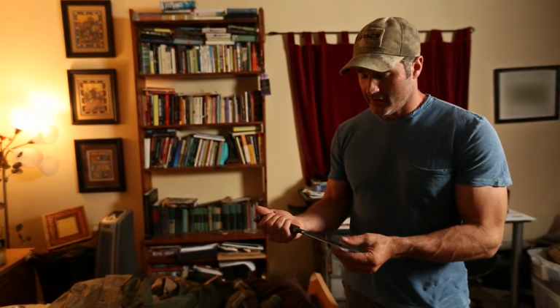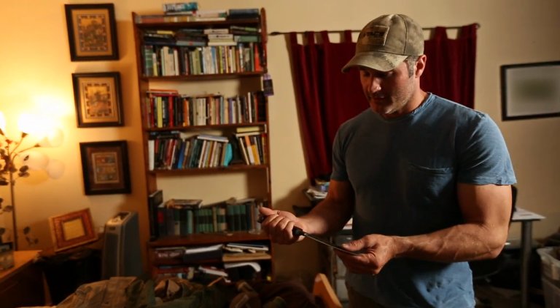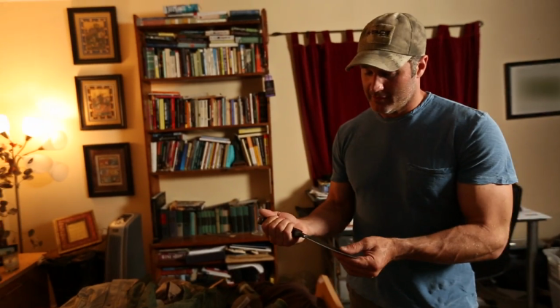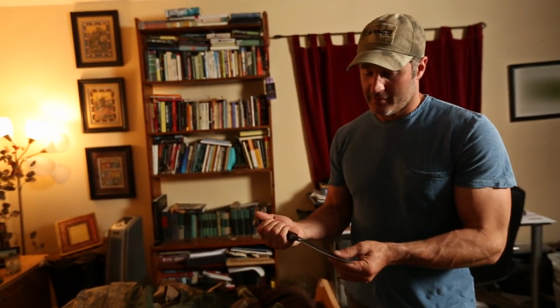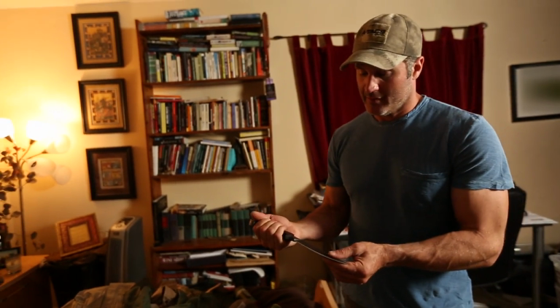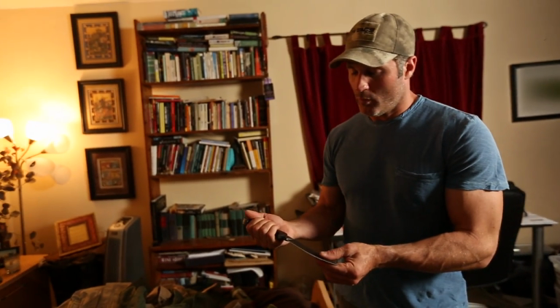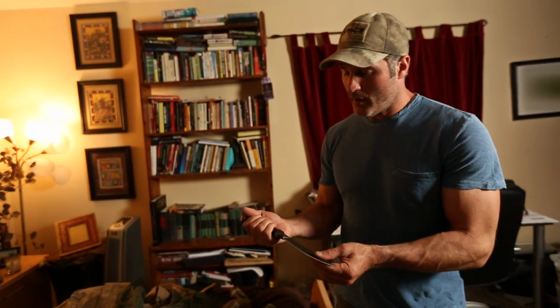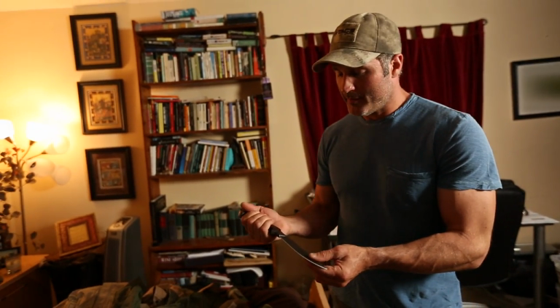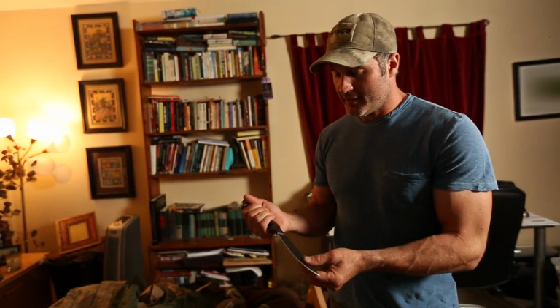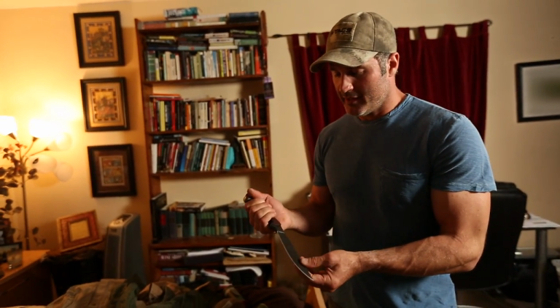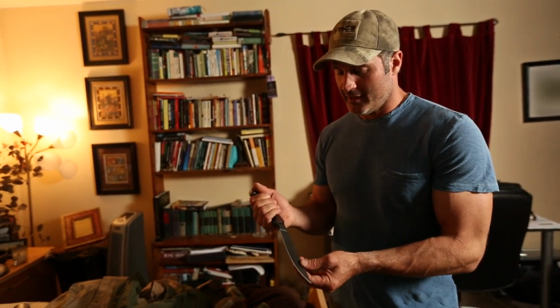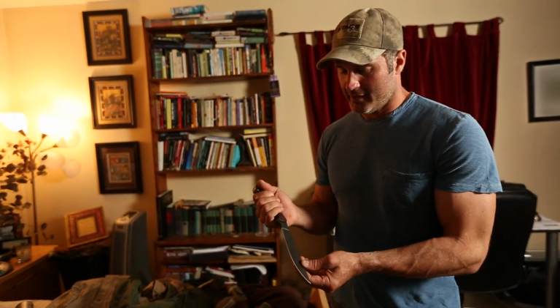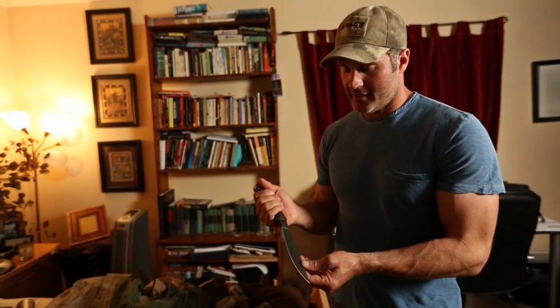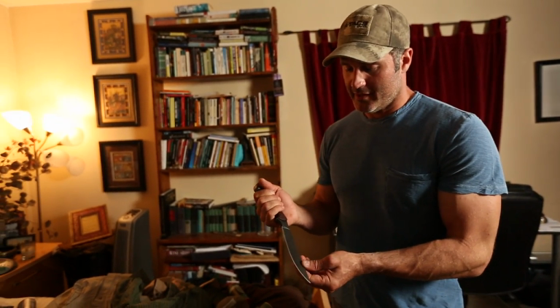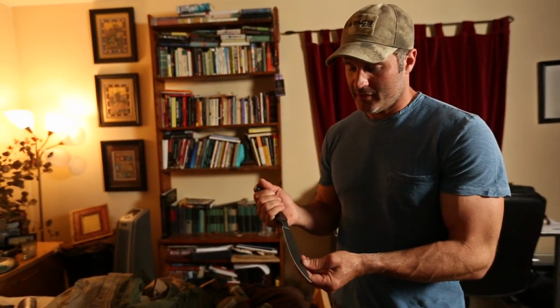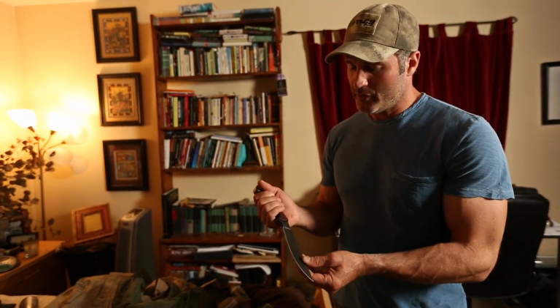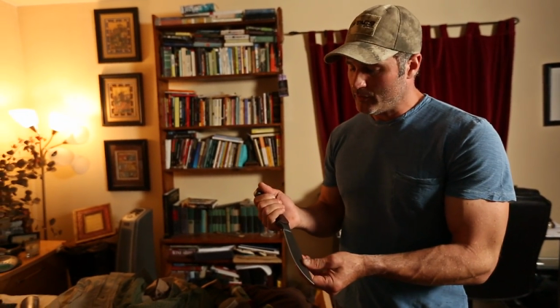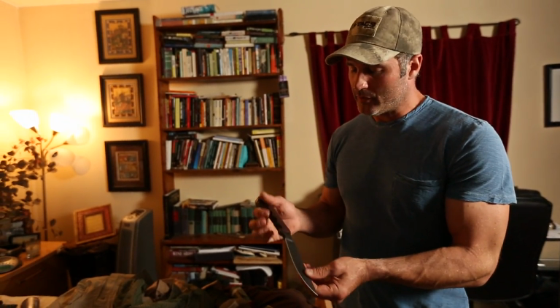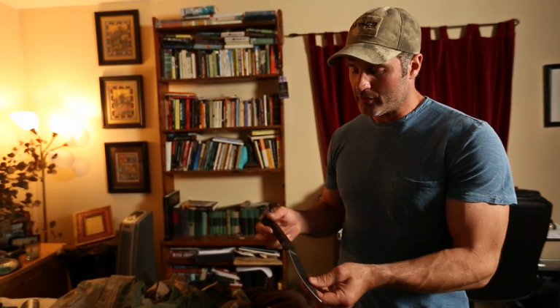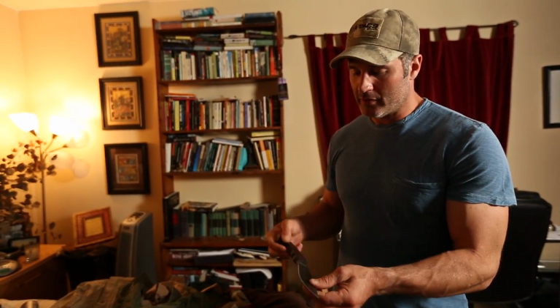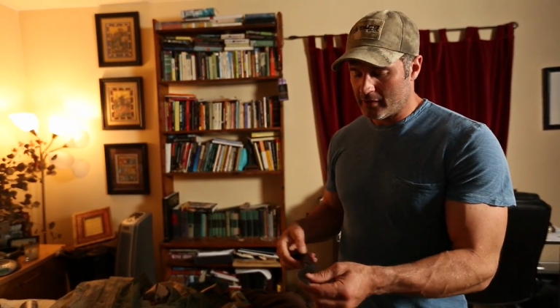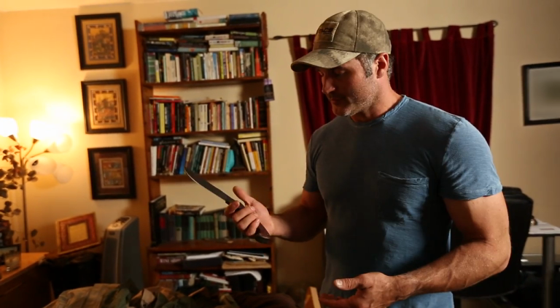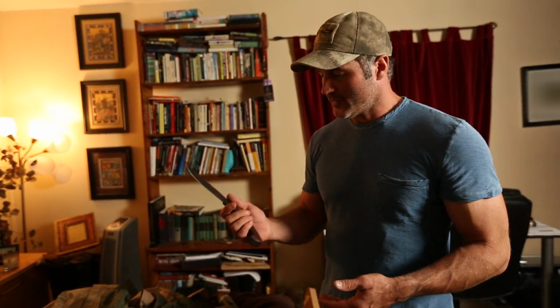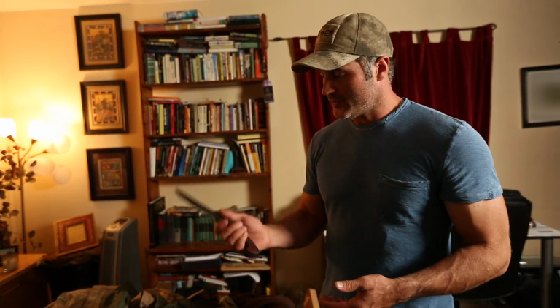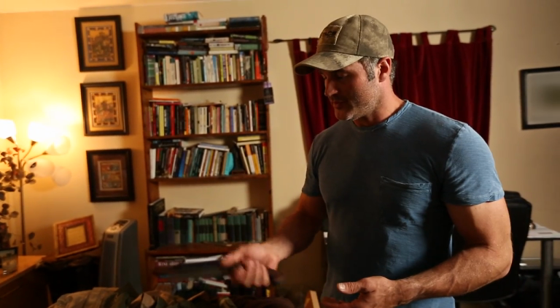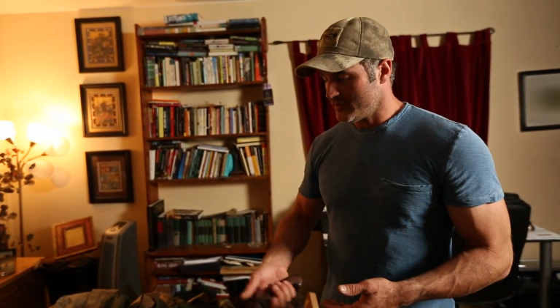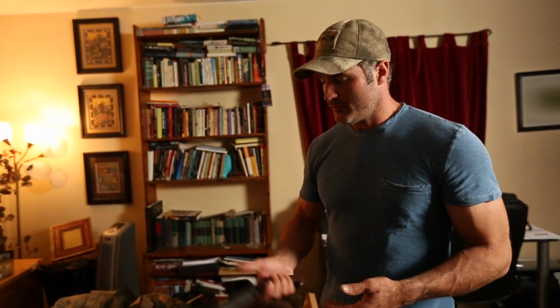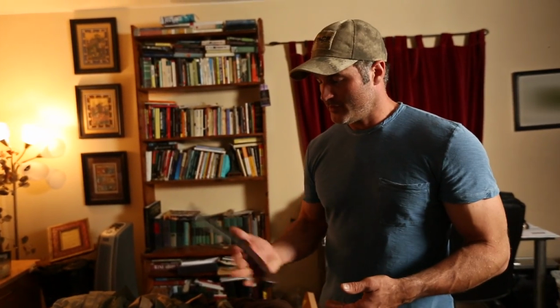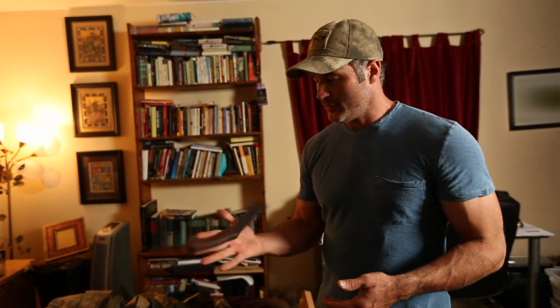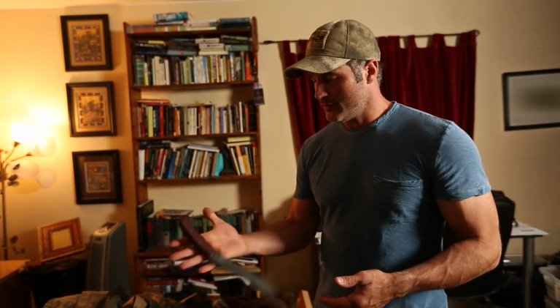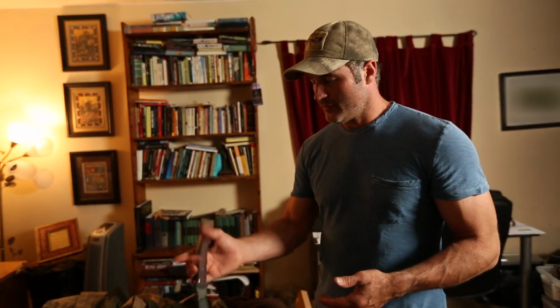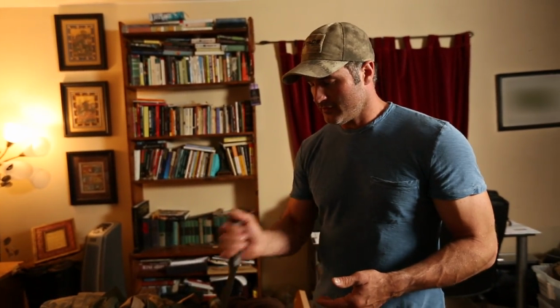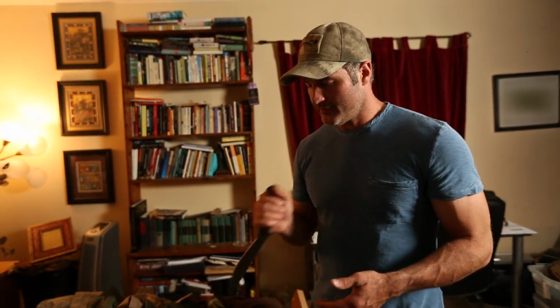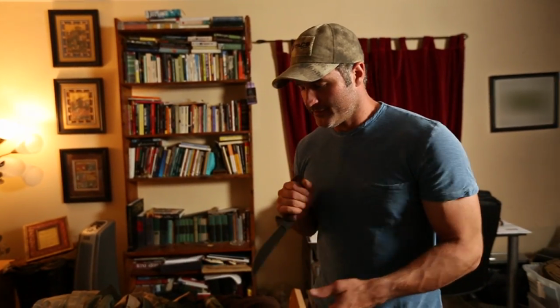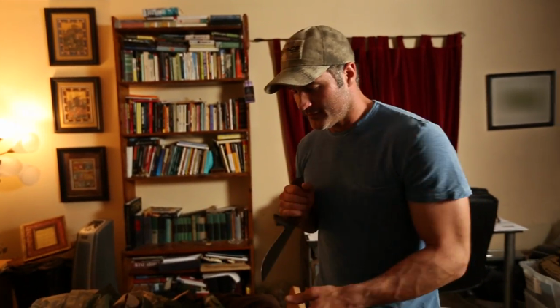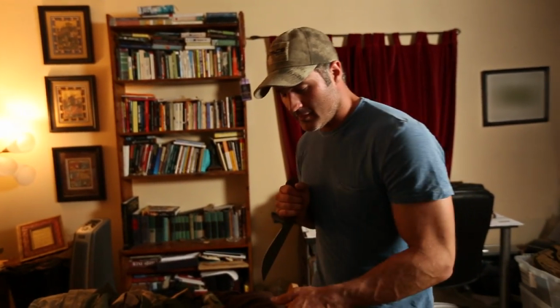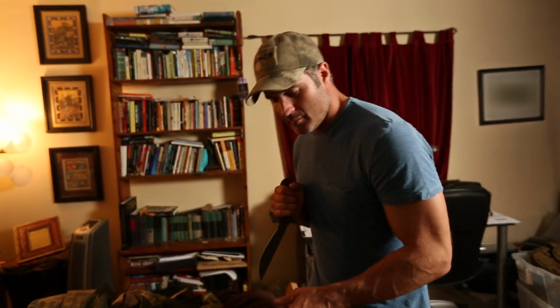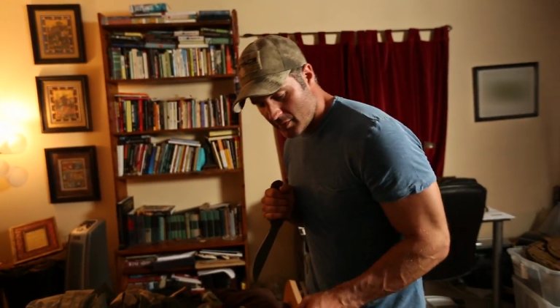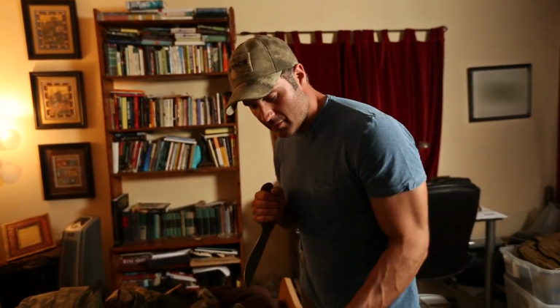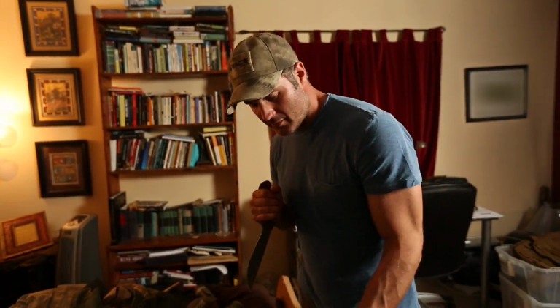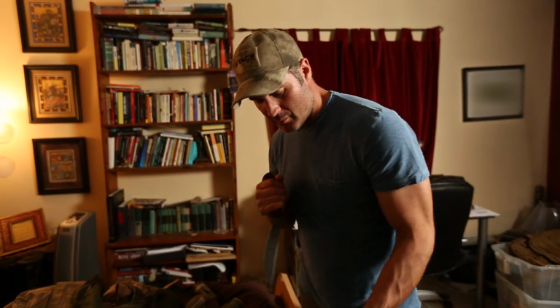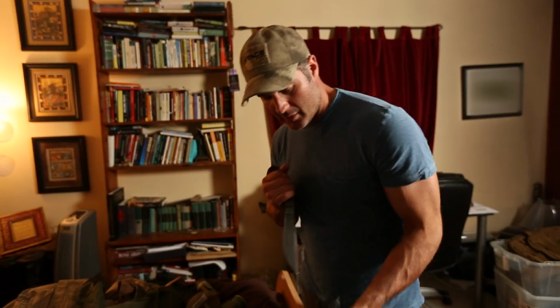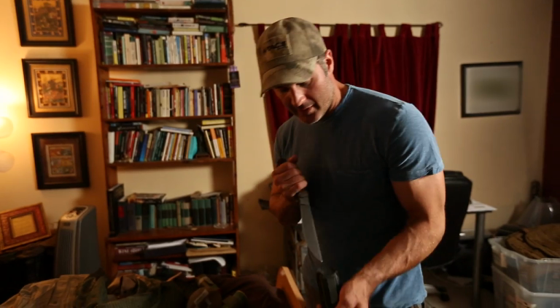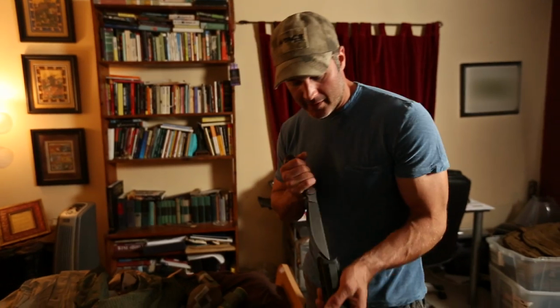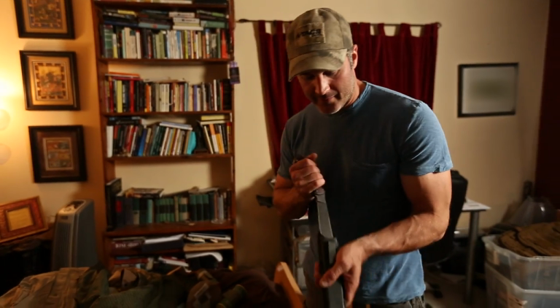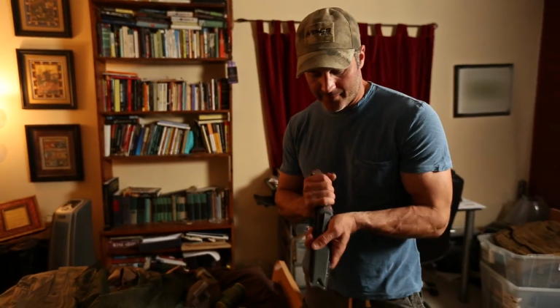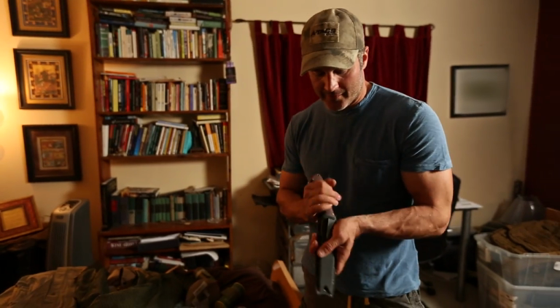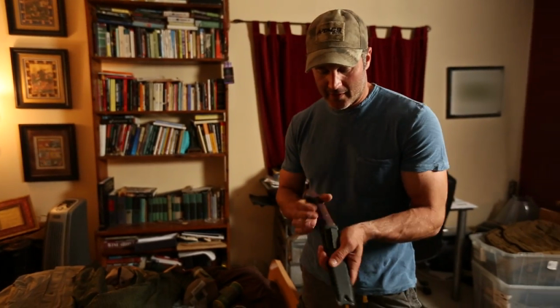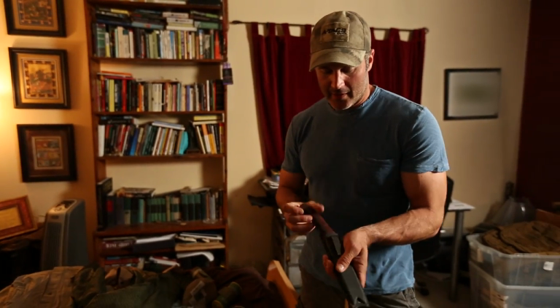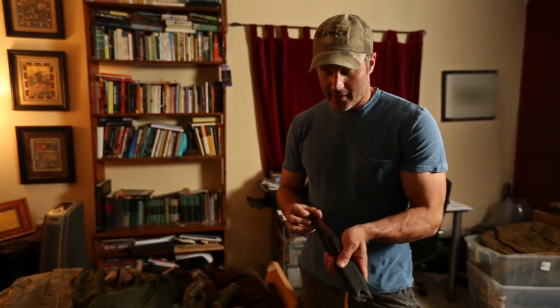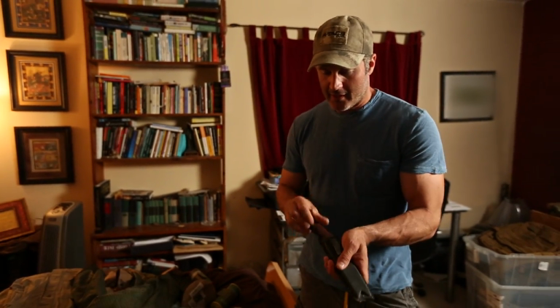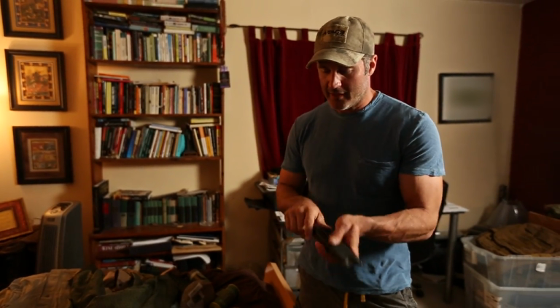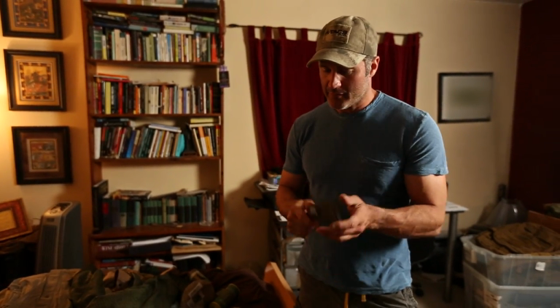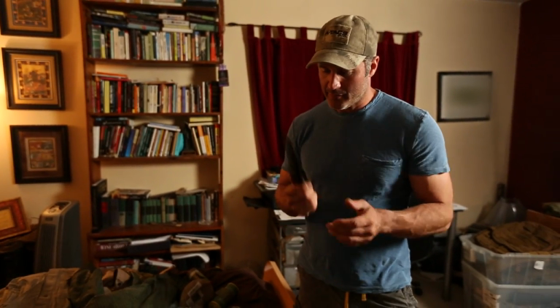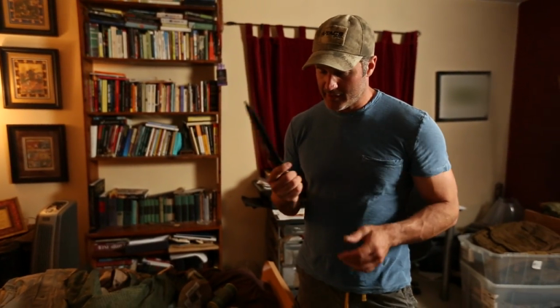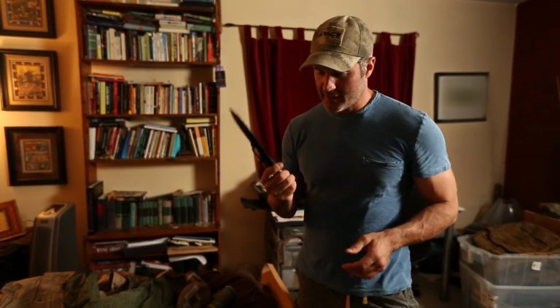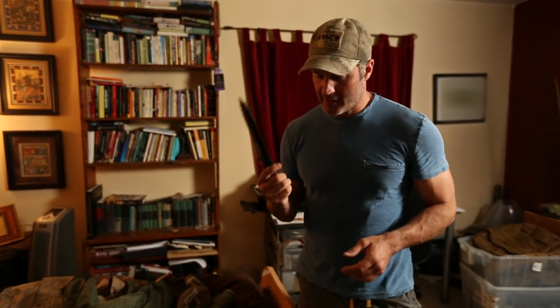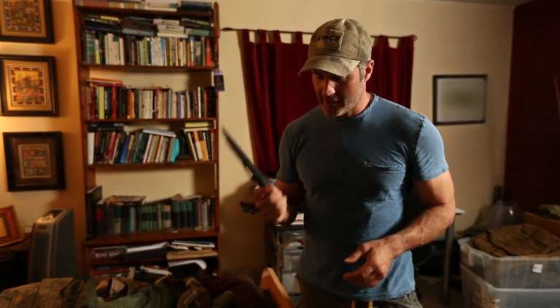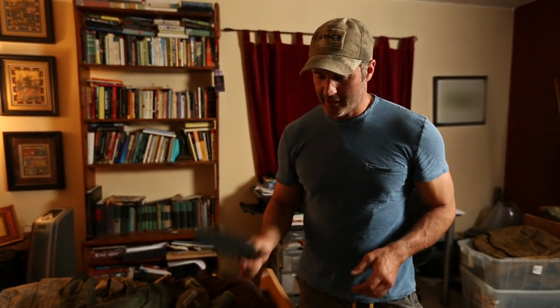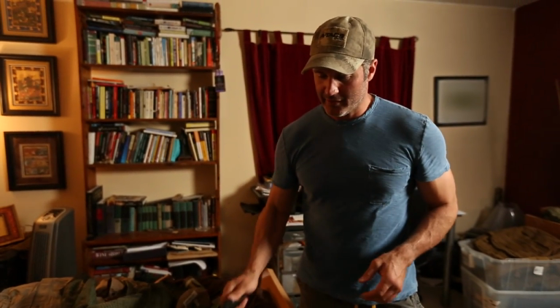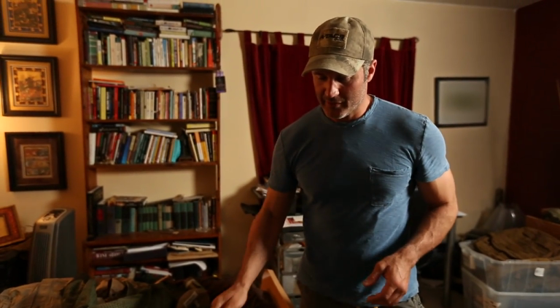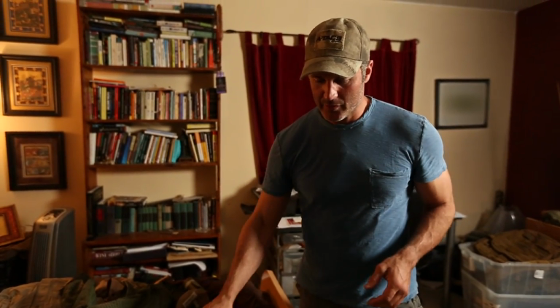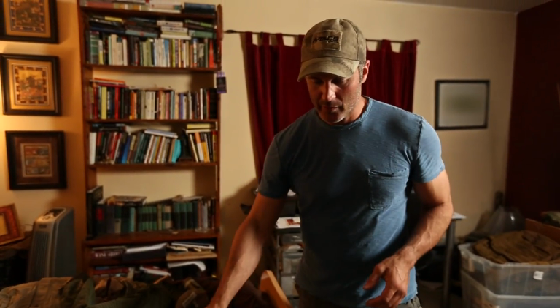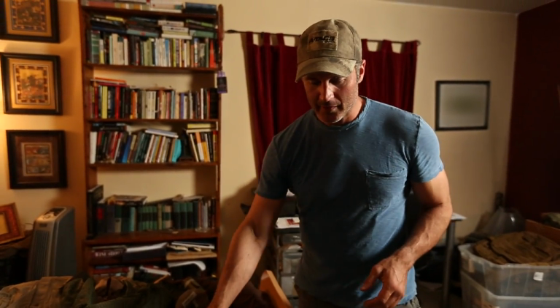It's a weapon. It's a tool. It's just a beautiful blade, and this will be seeing a lot of use as well.